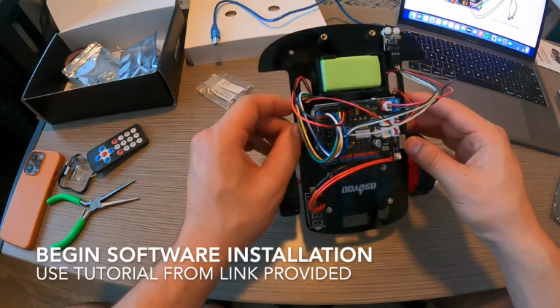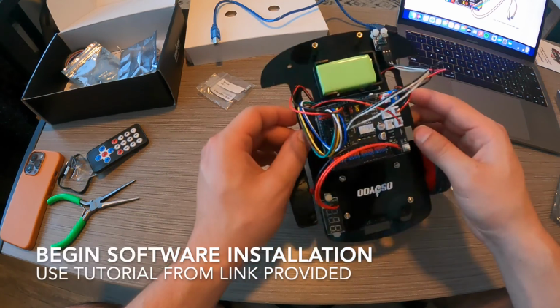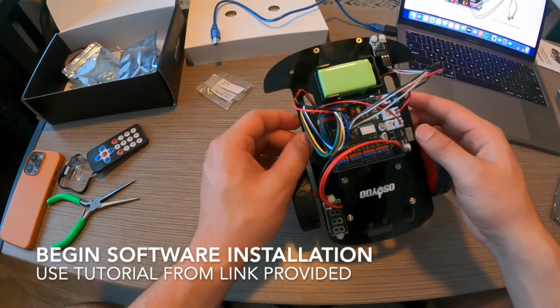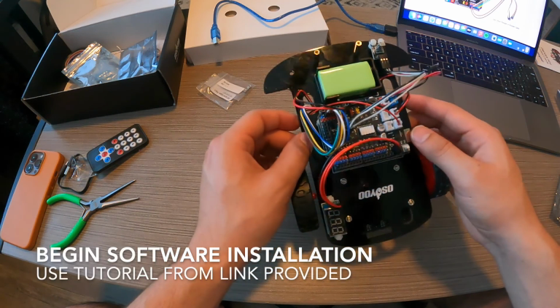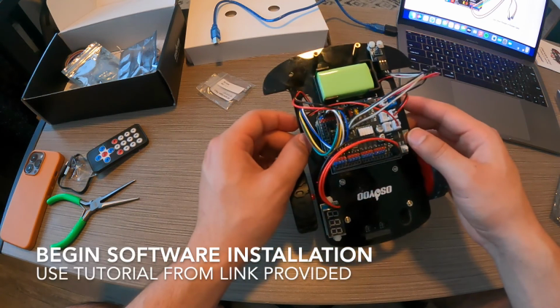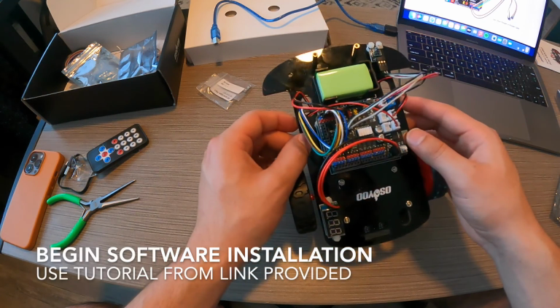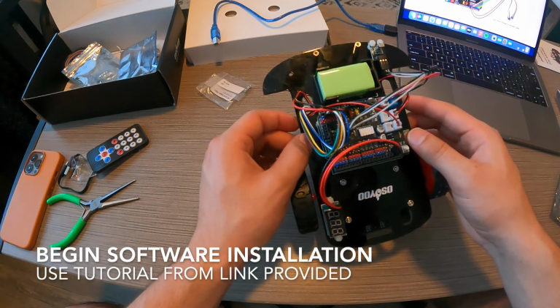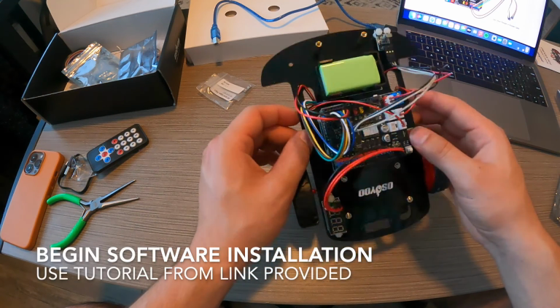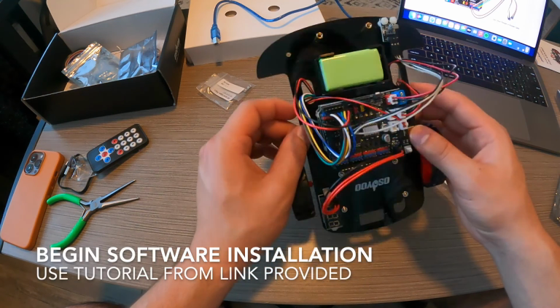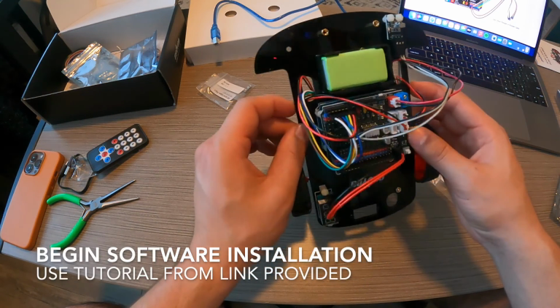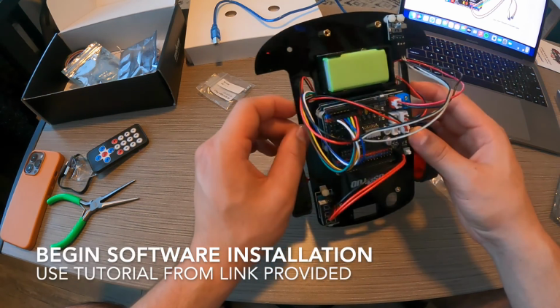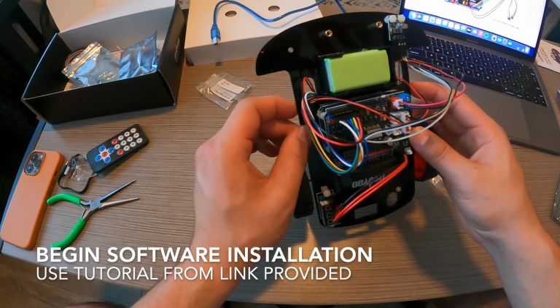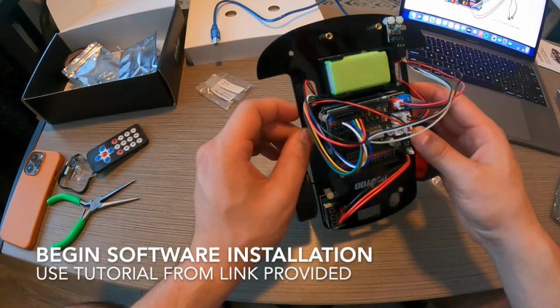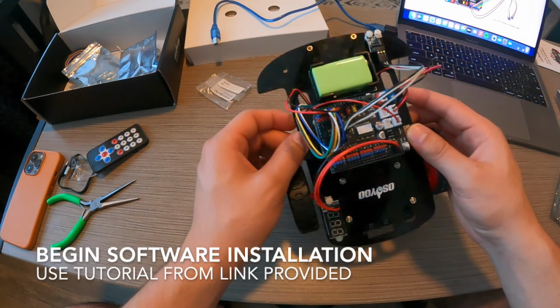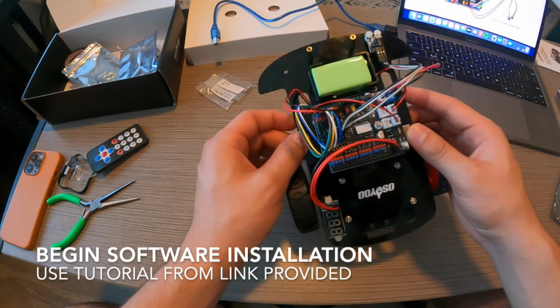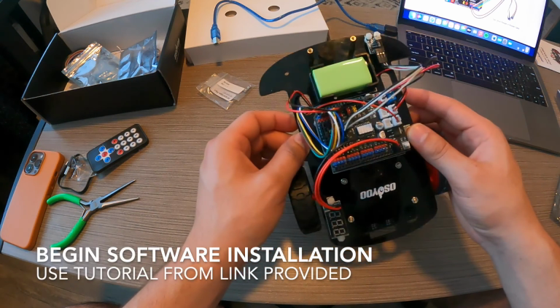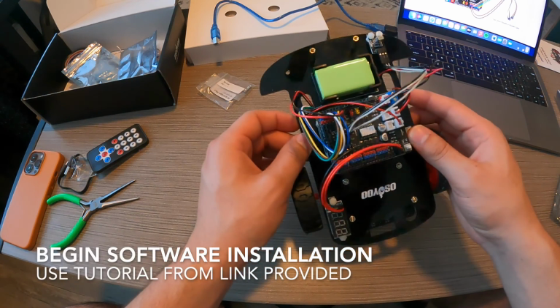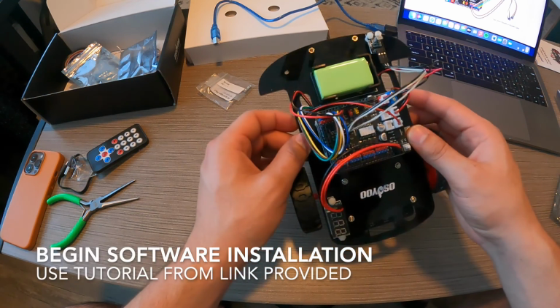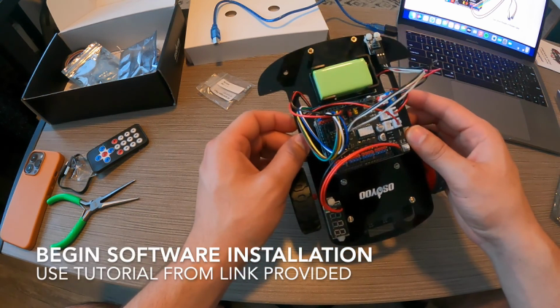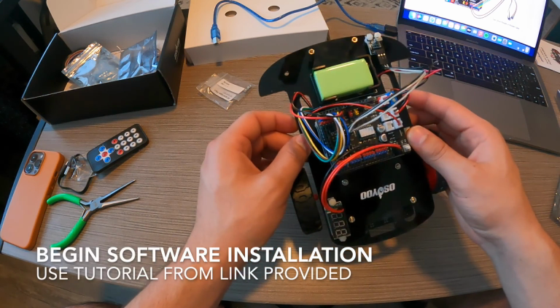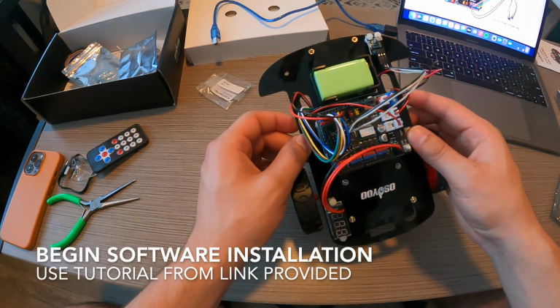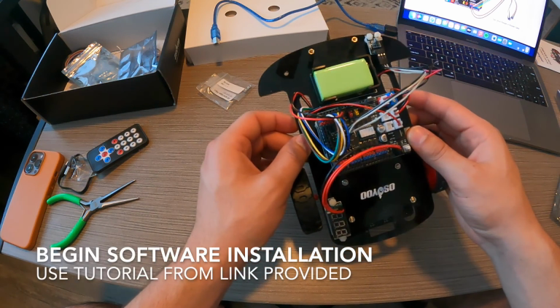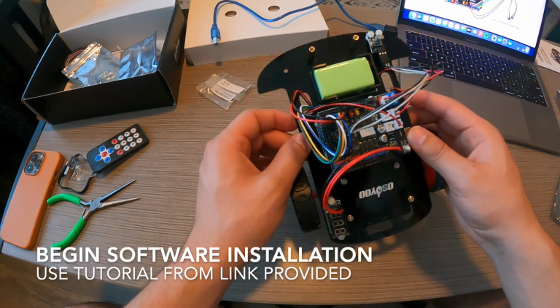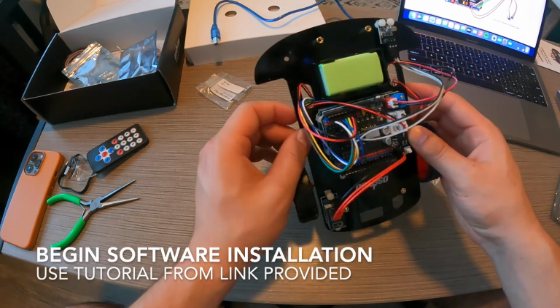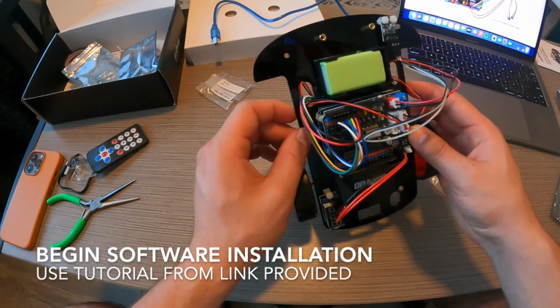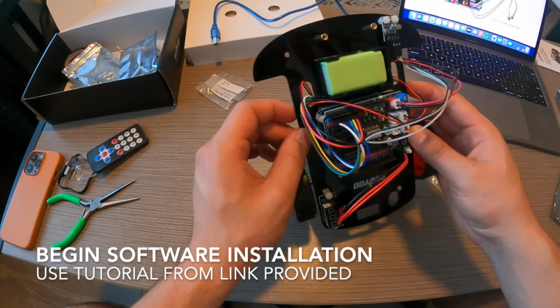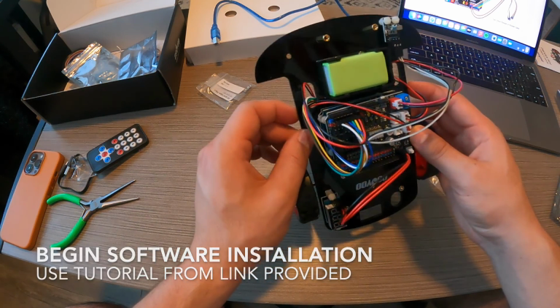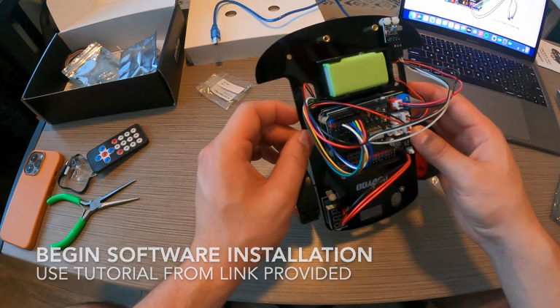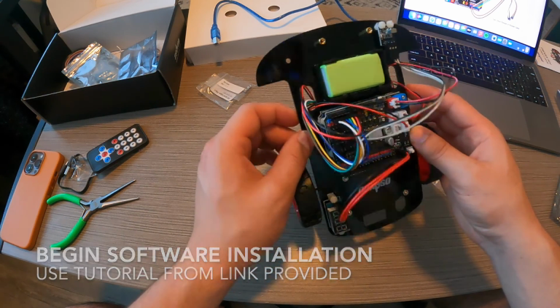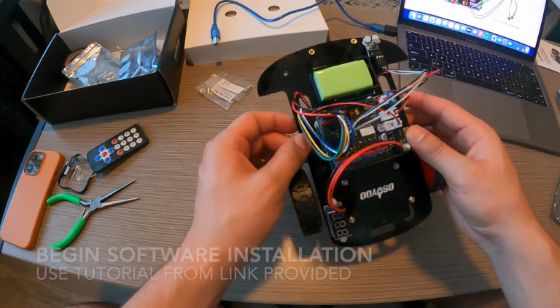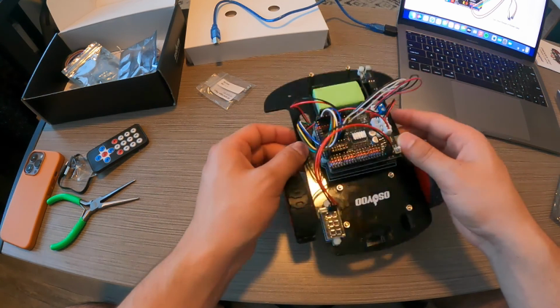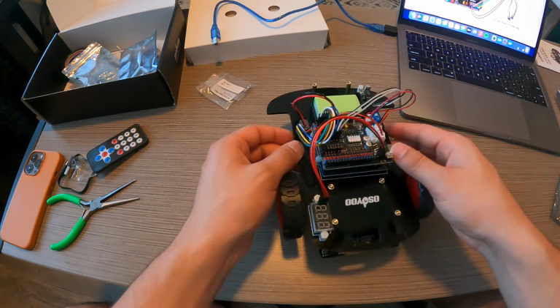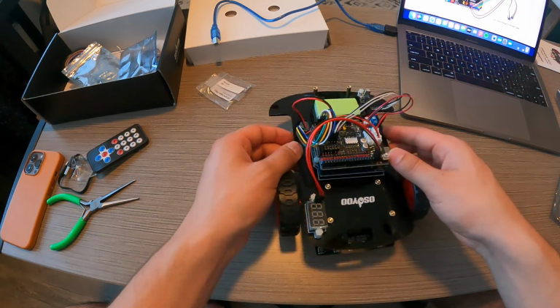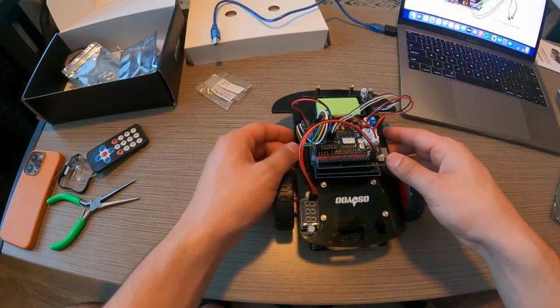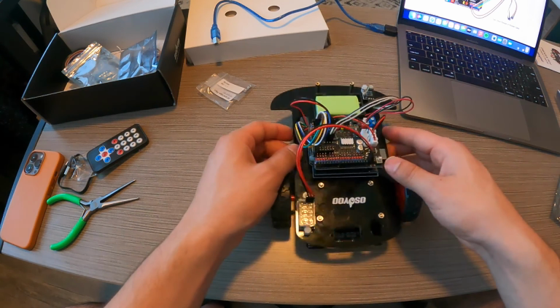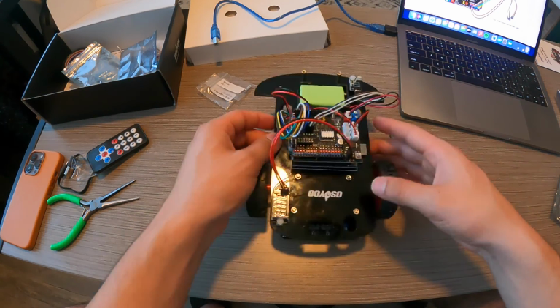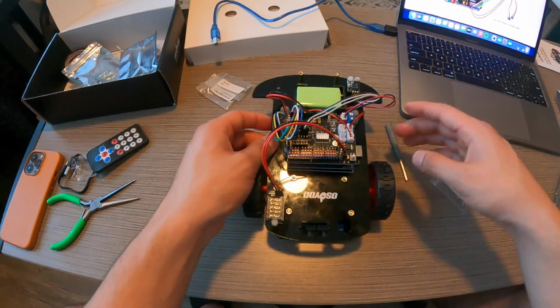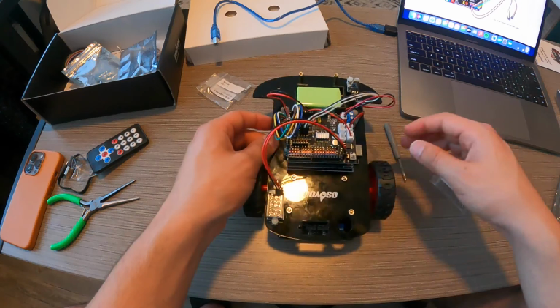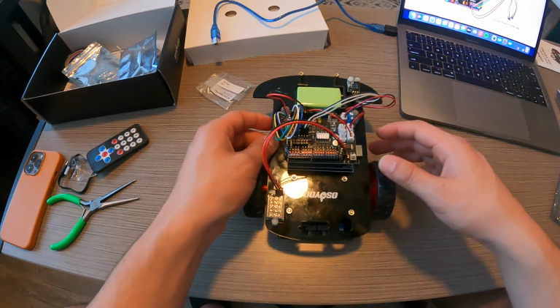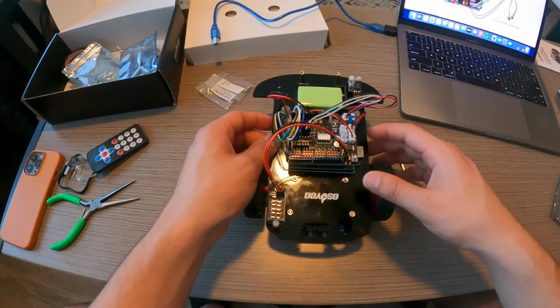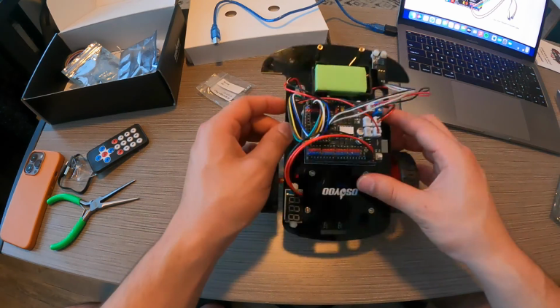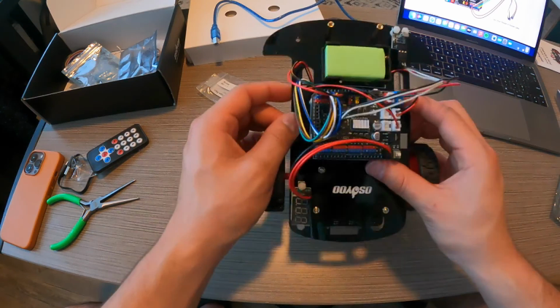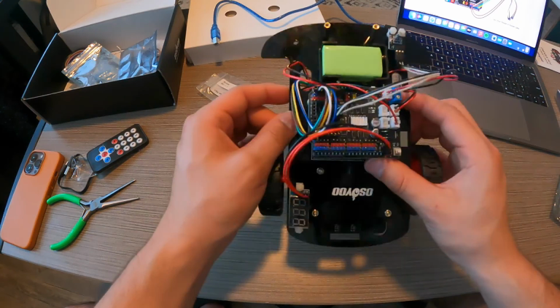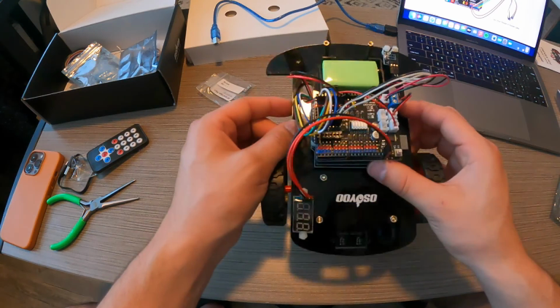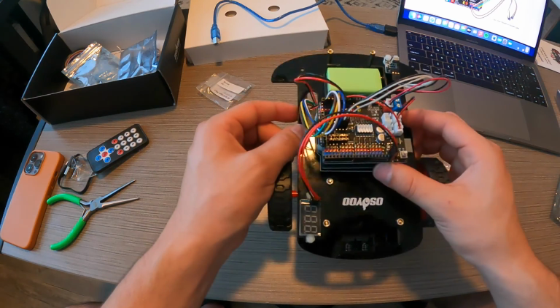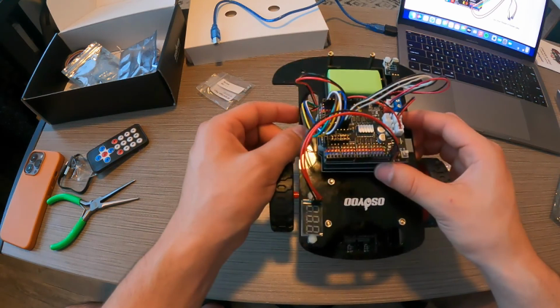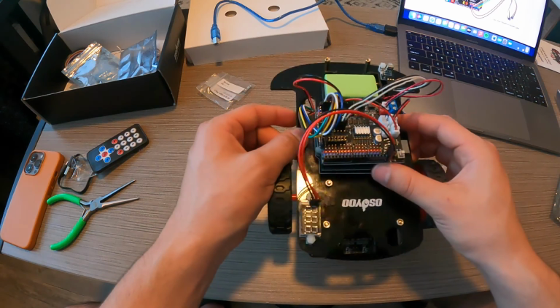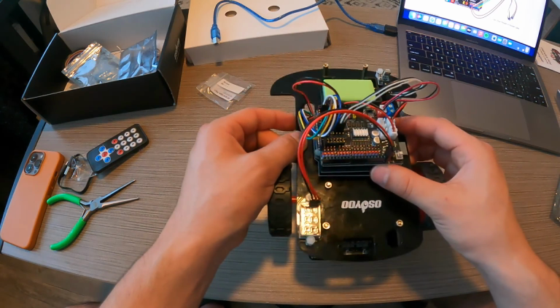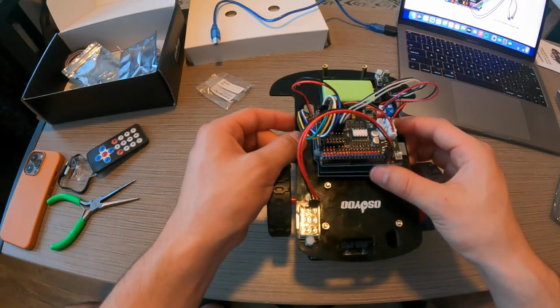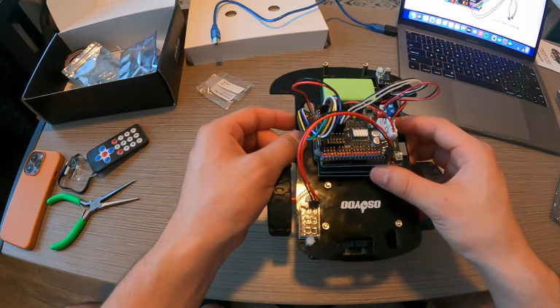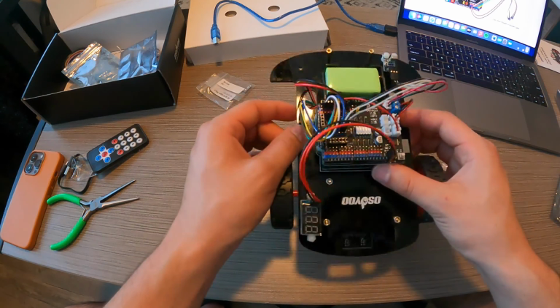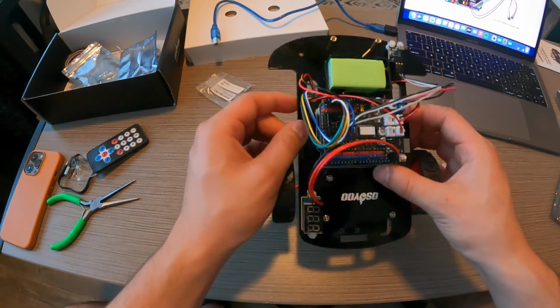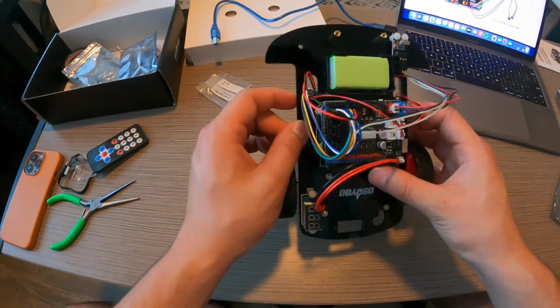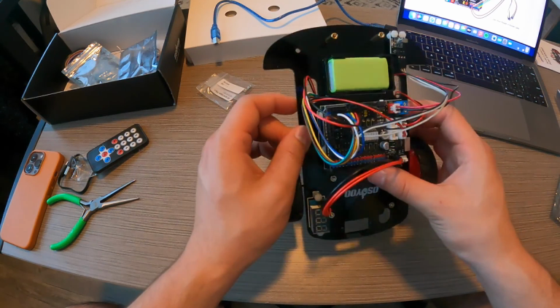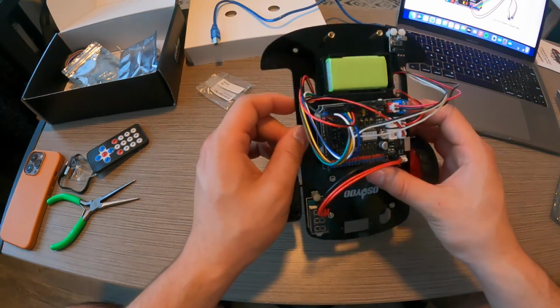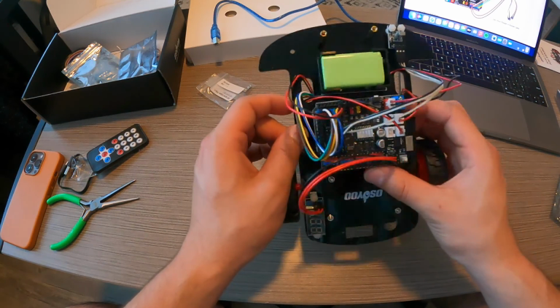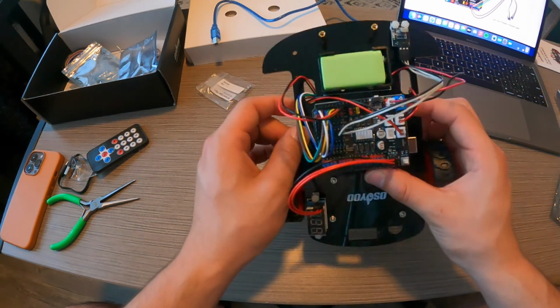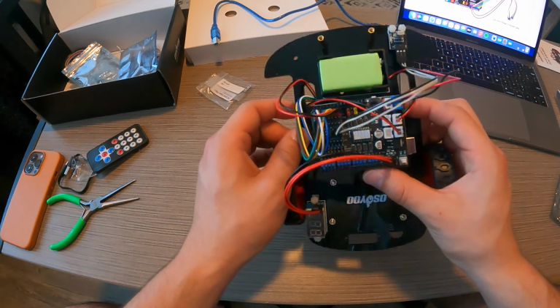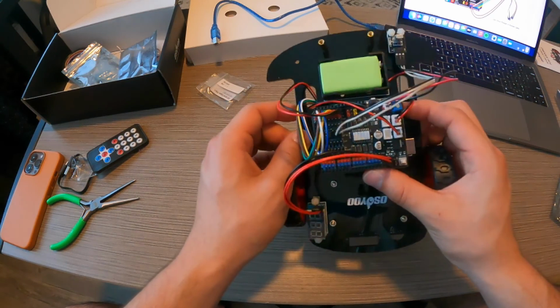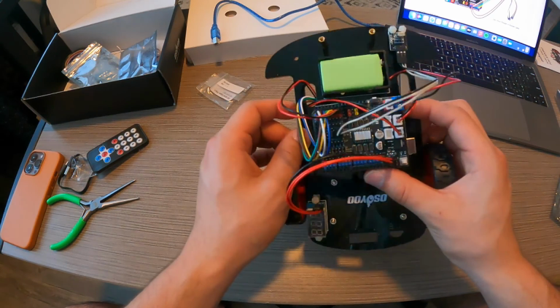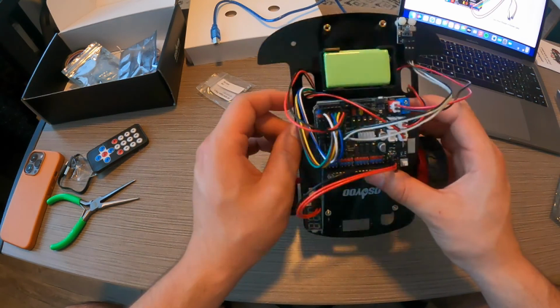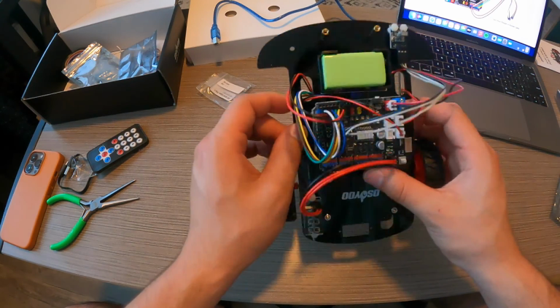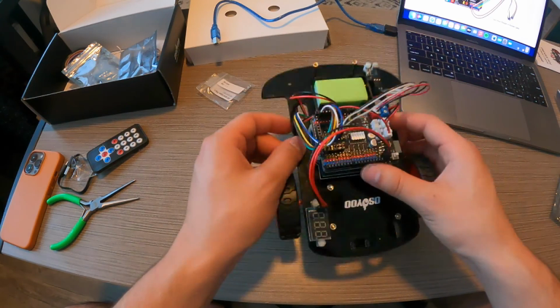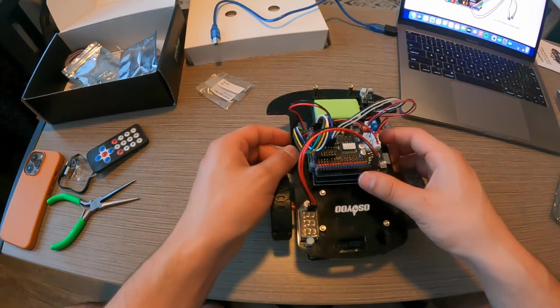So now that we have everything installed, we're going to go ahead and begin the software installation, and you will also need the tutorial link provided below to install that.